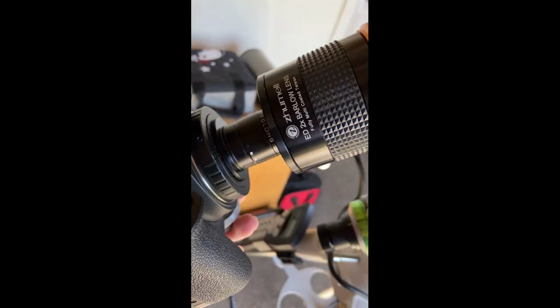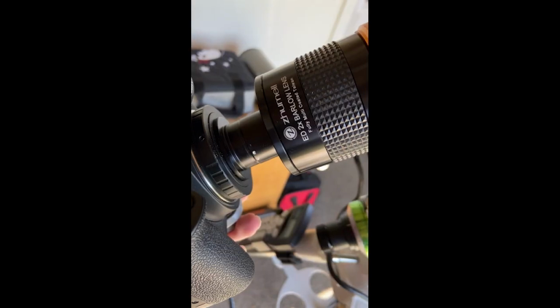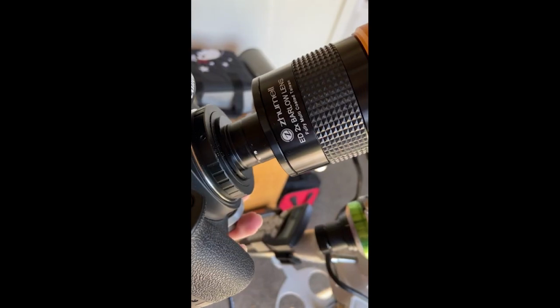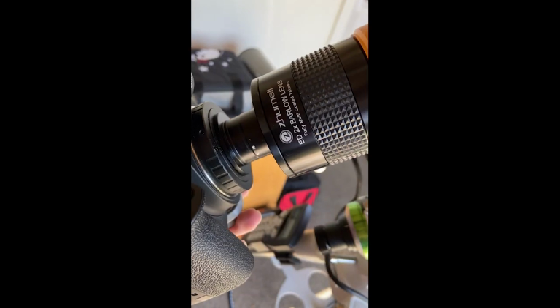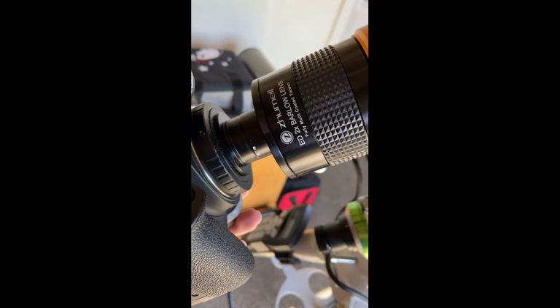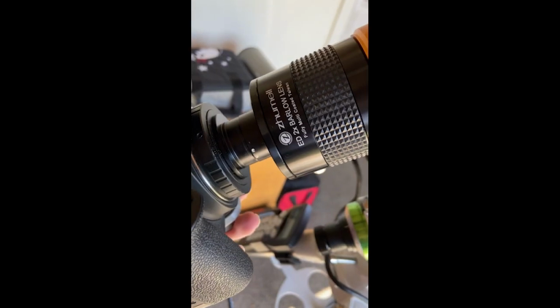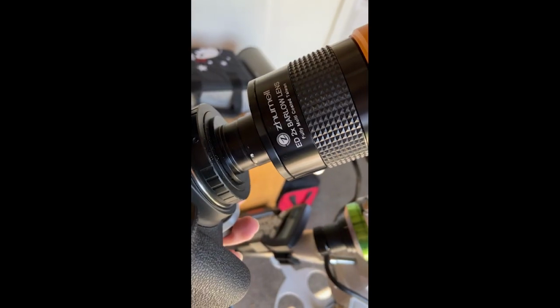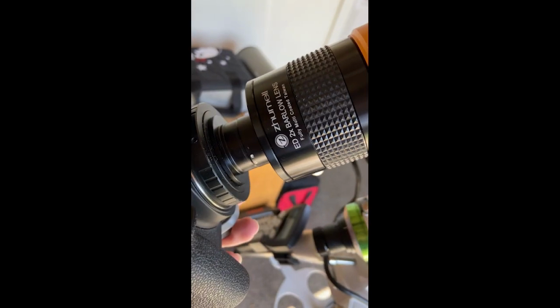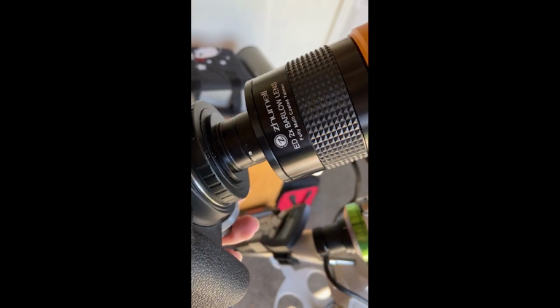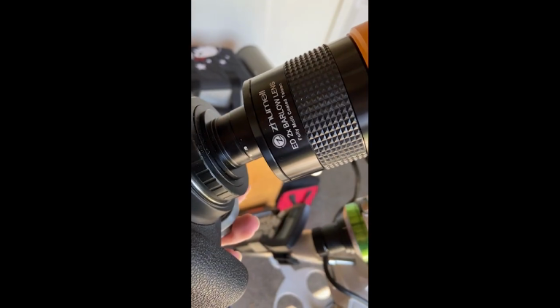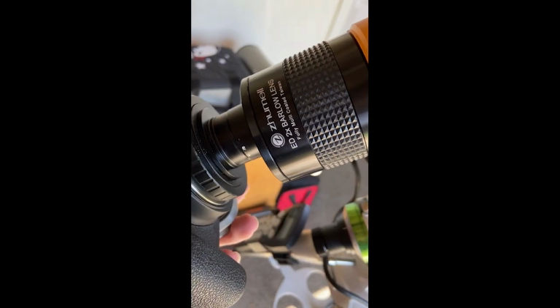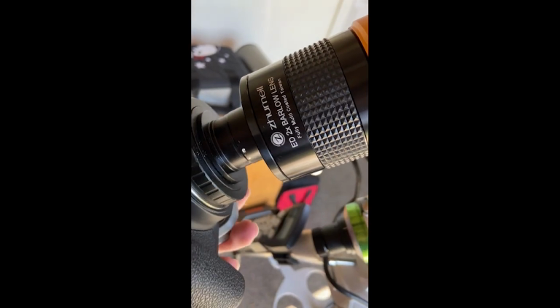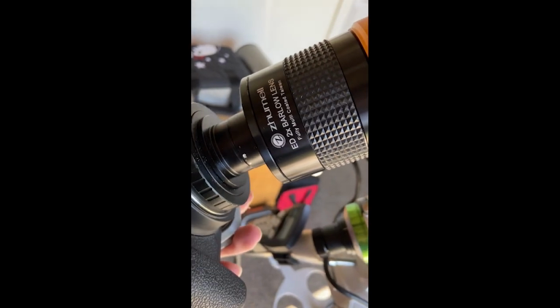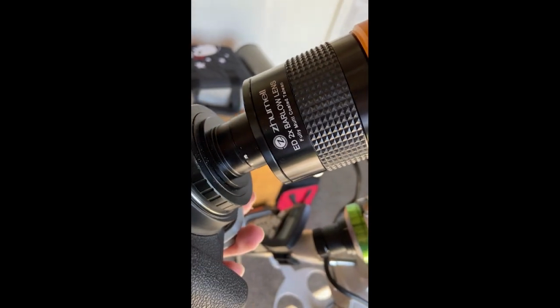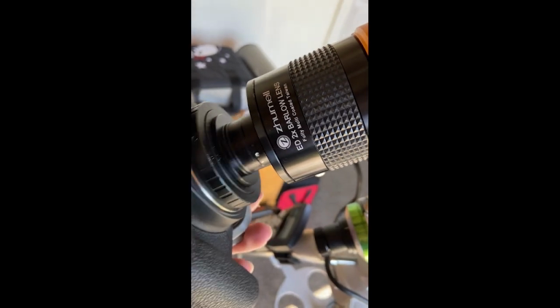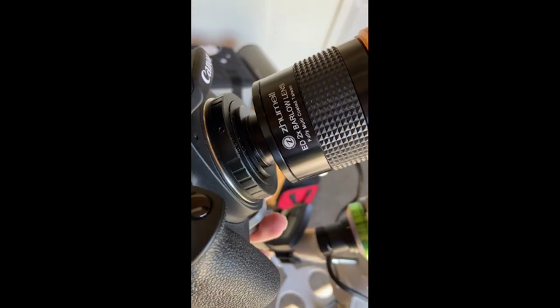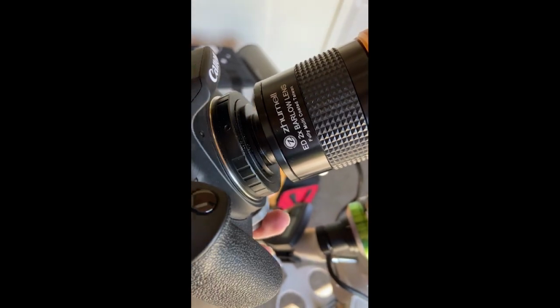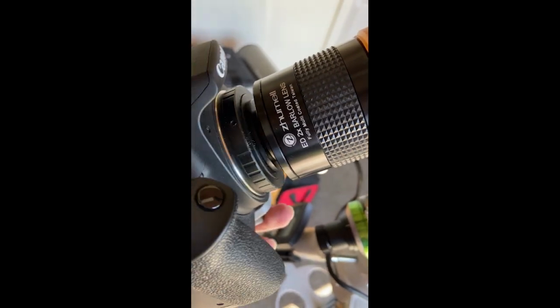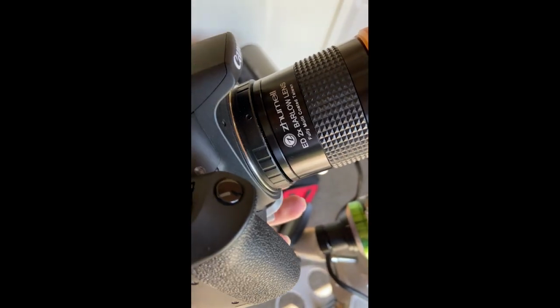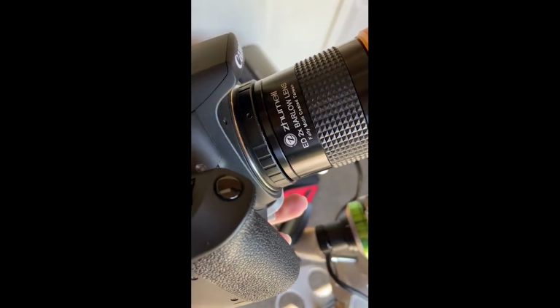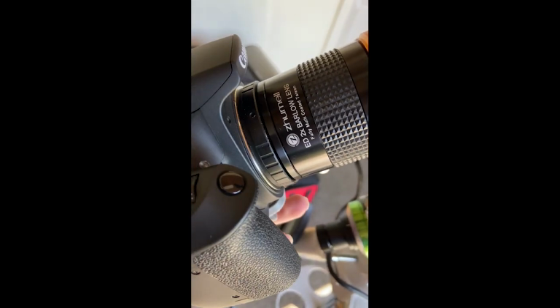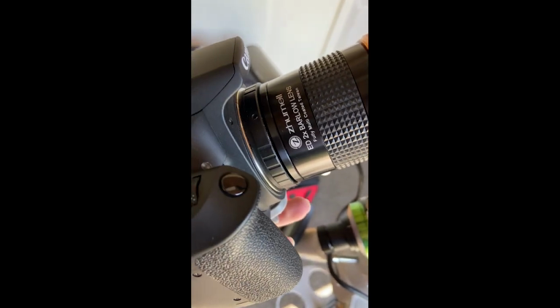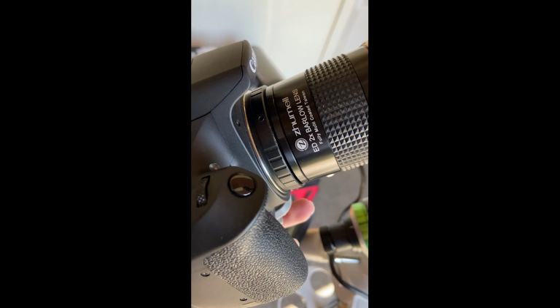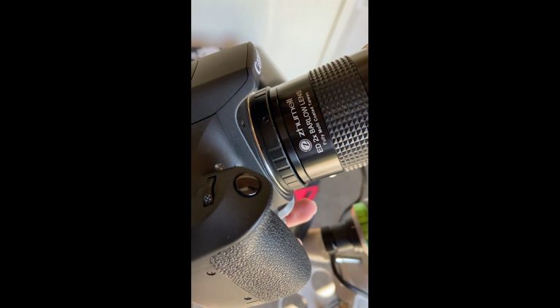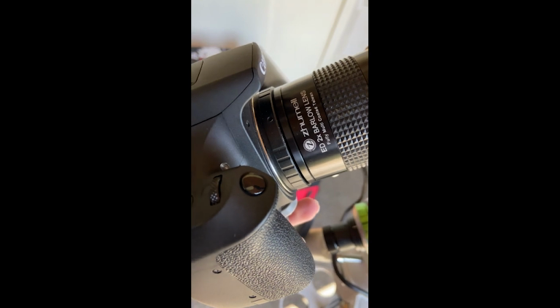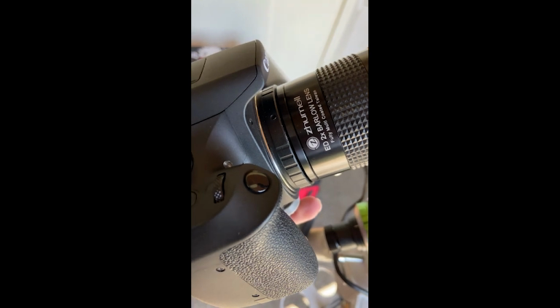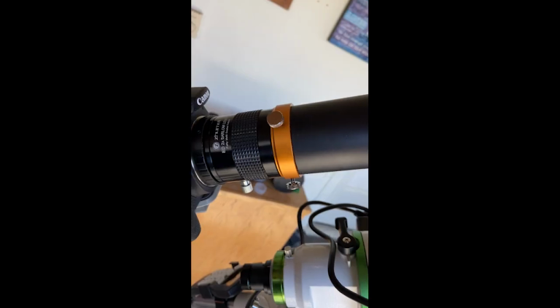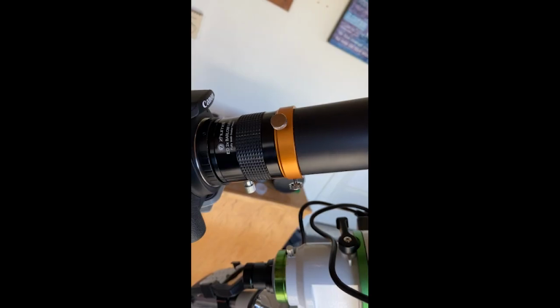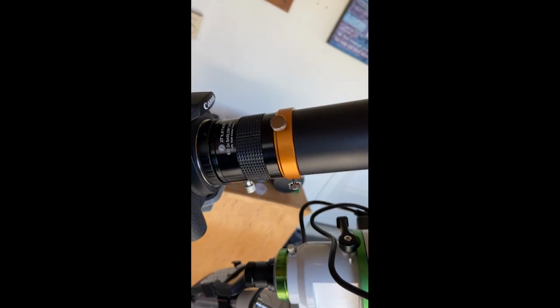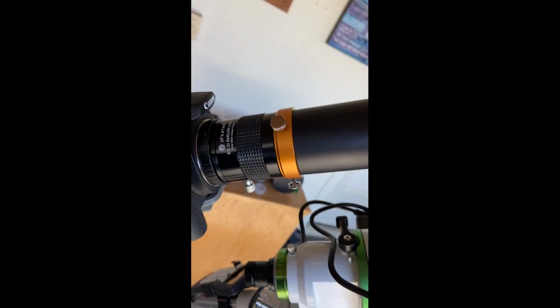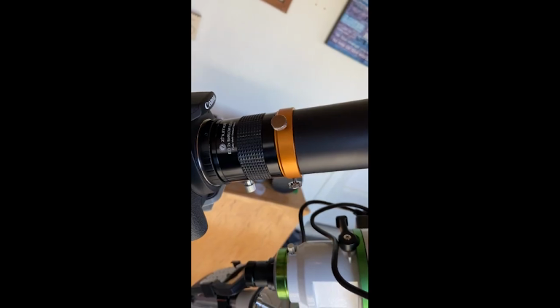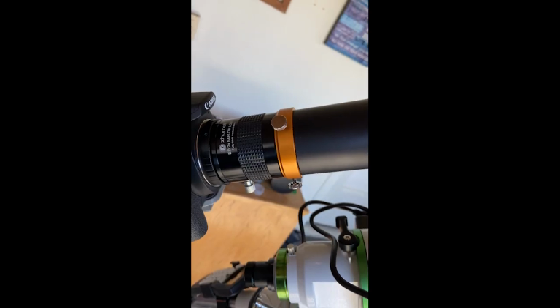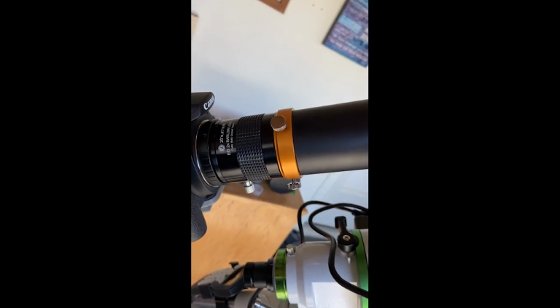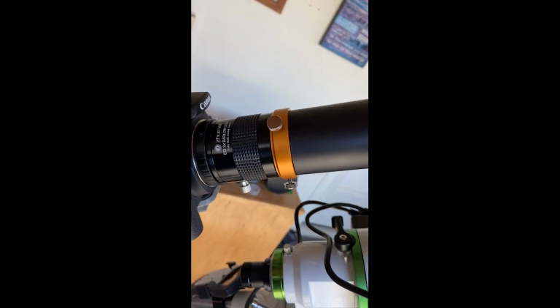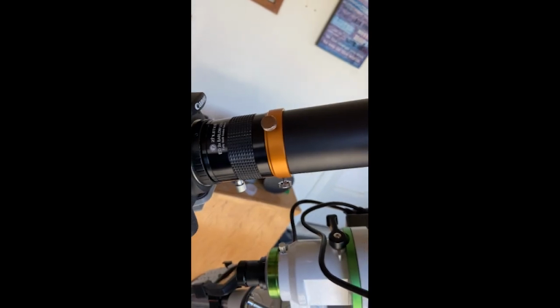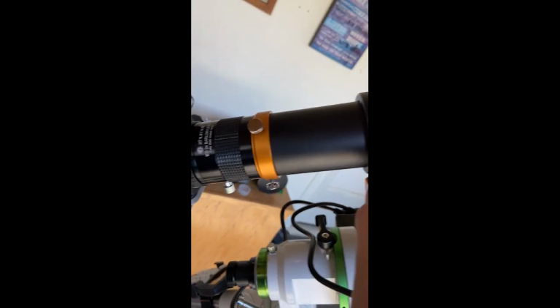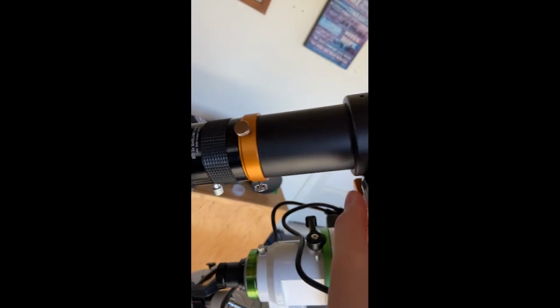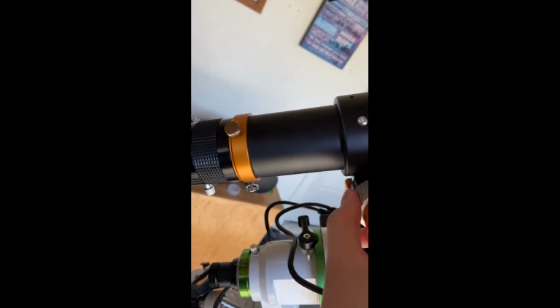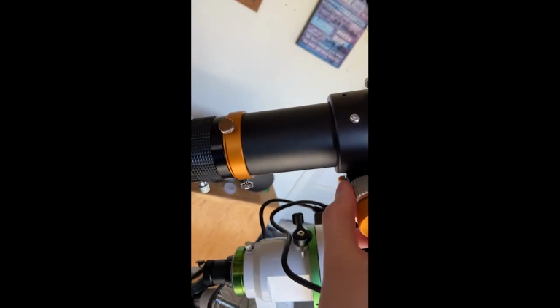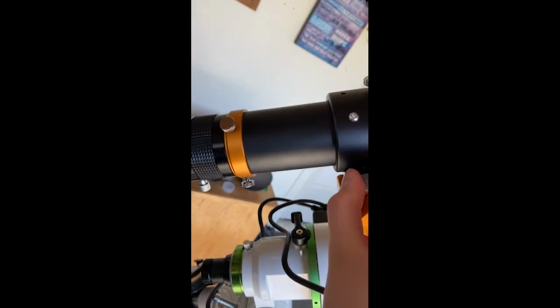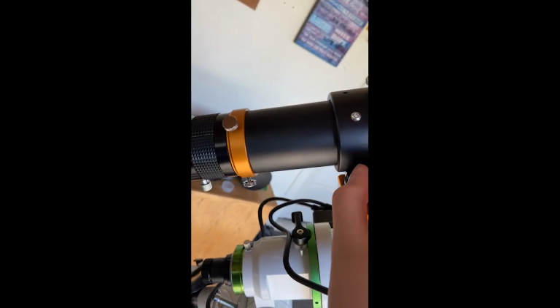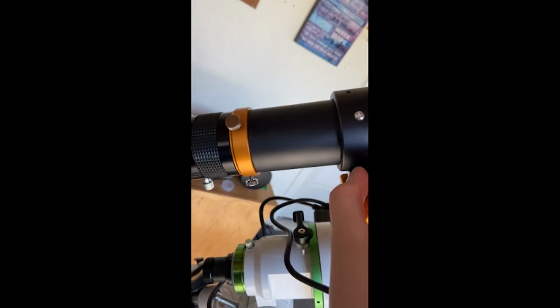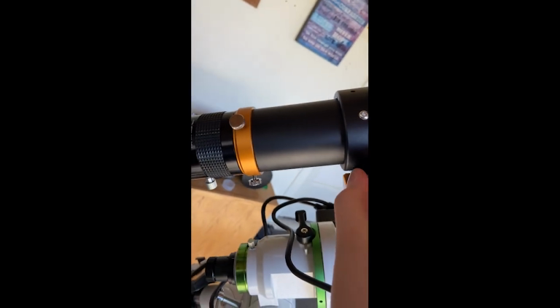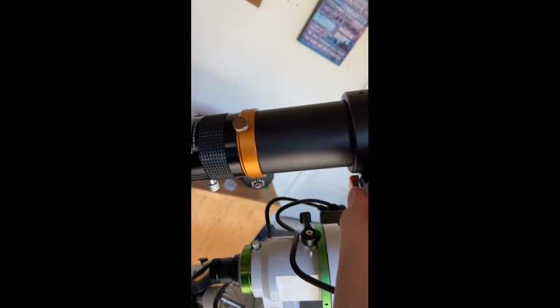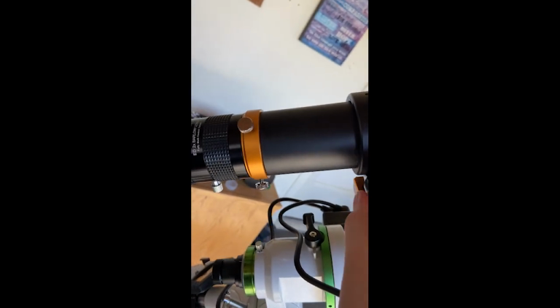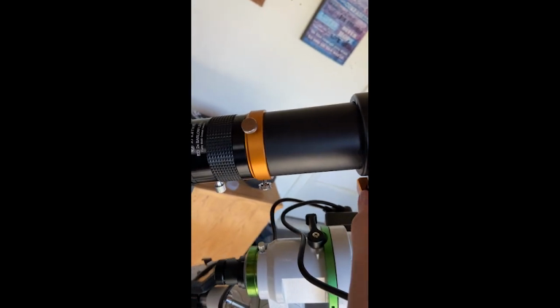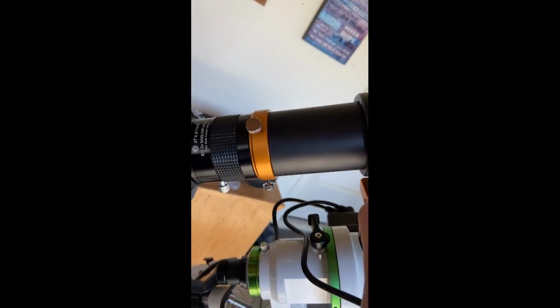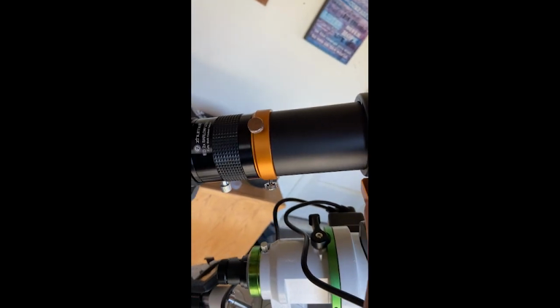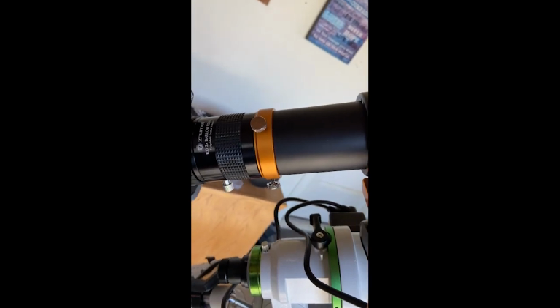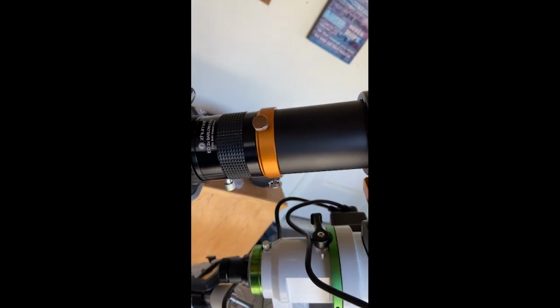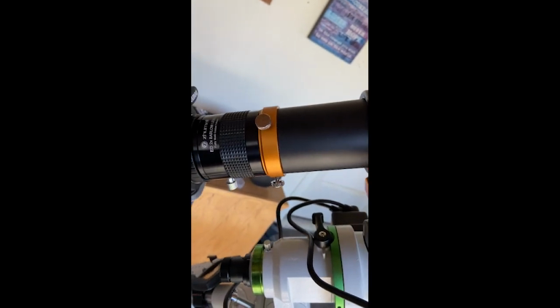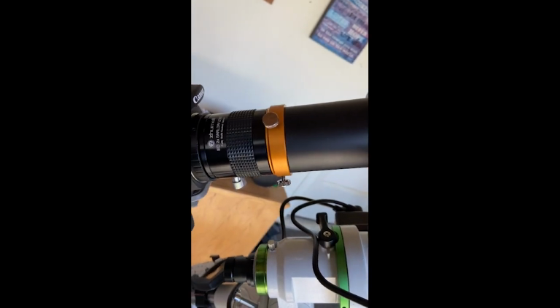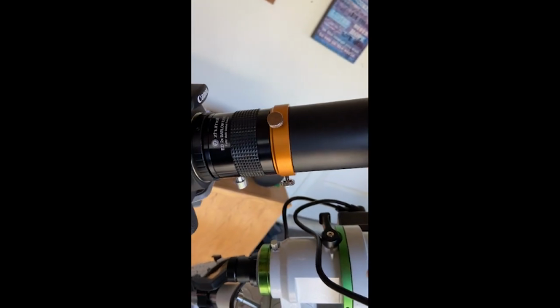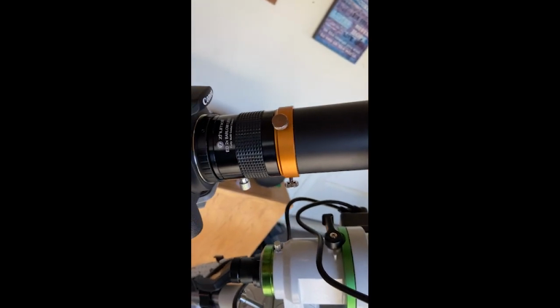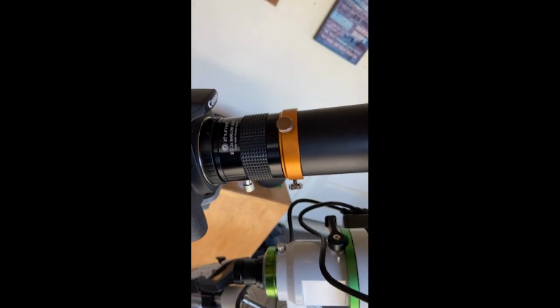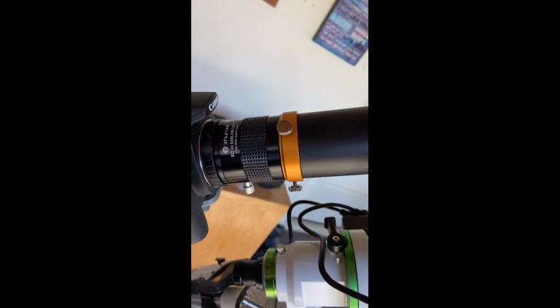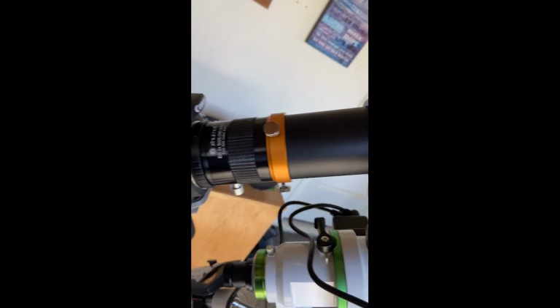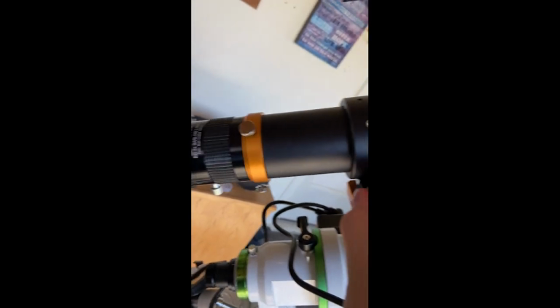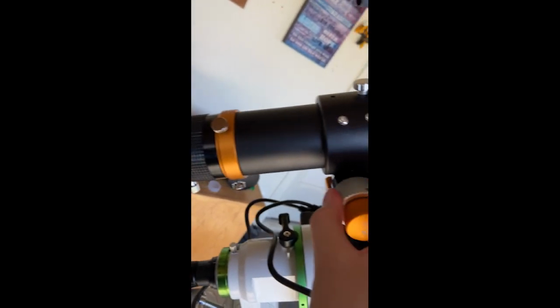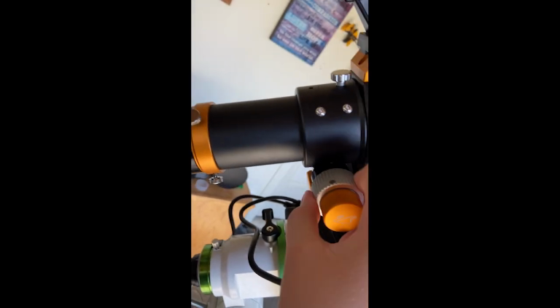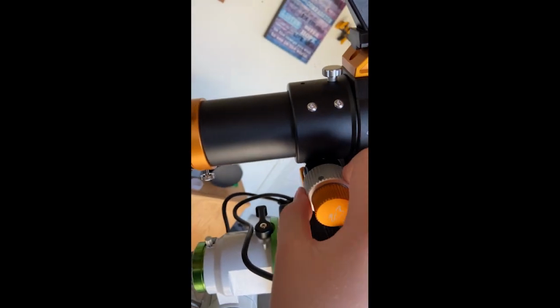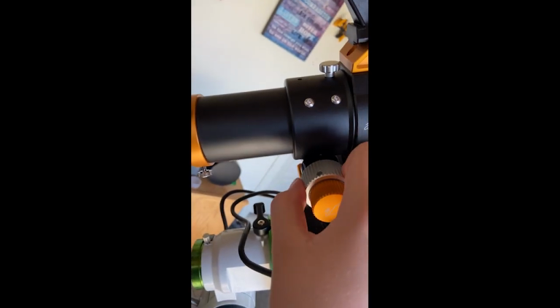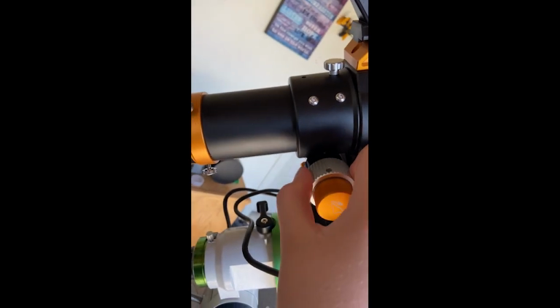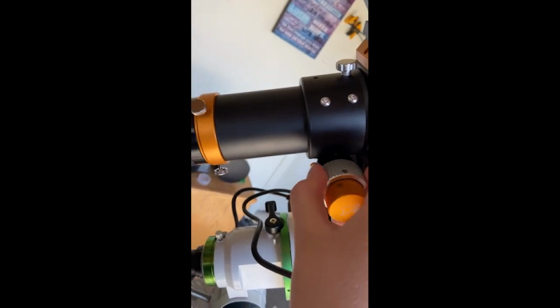Usually a 2-inch Barlow will have a 1.25-inch adapter. Slide your camera back in. Just know when you add a Barlow you may have problems focusing.